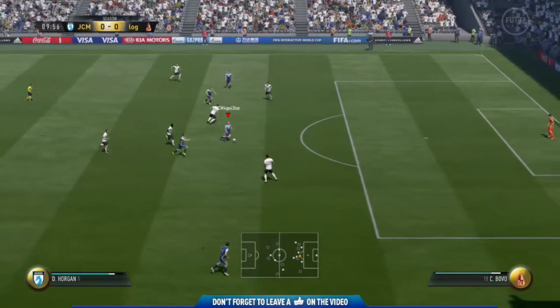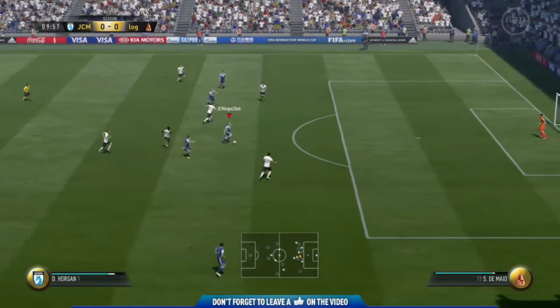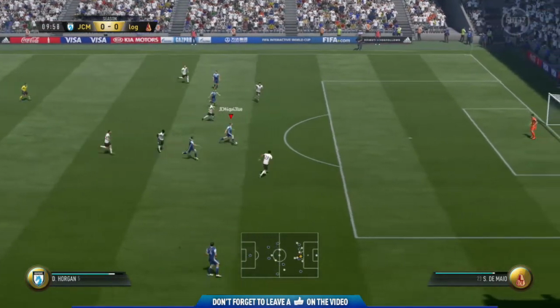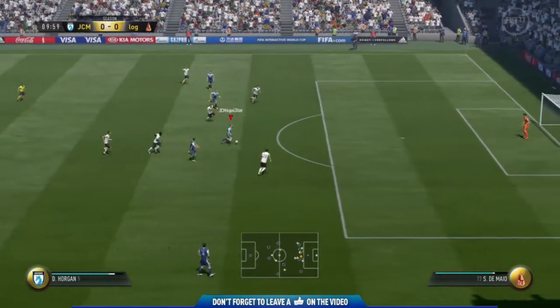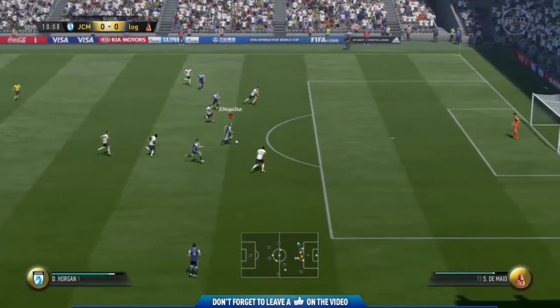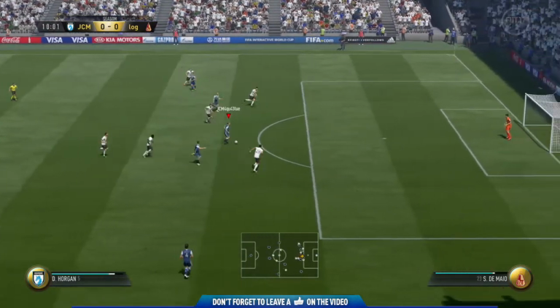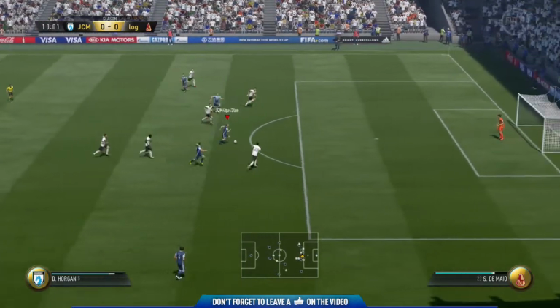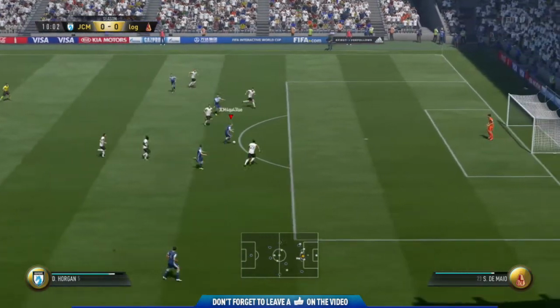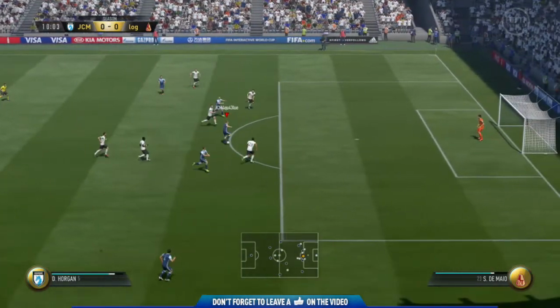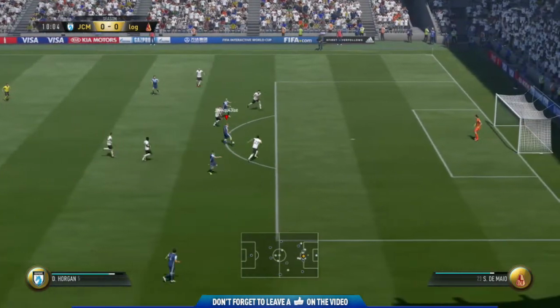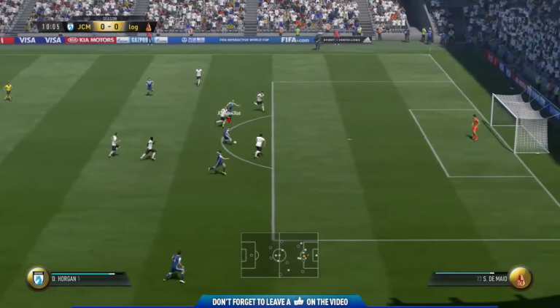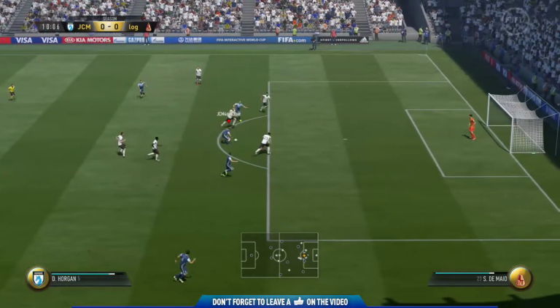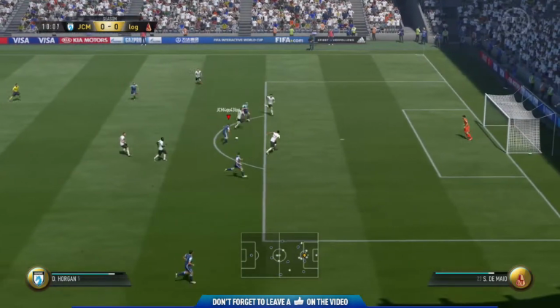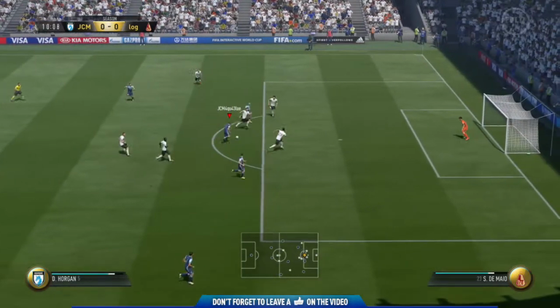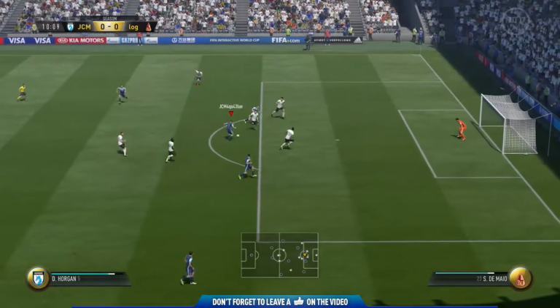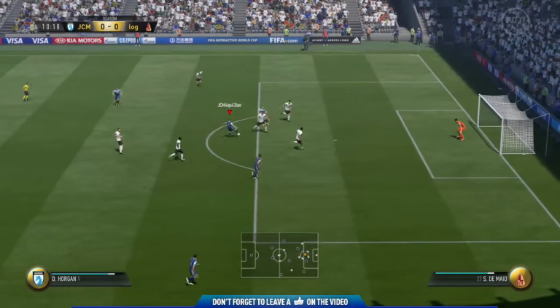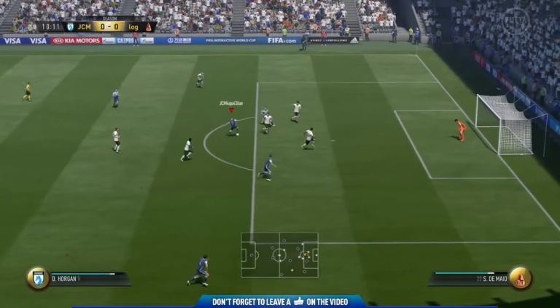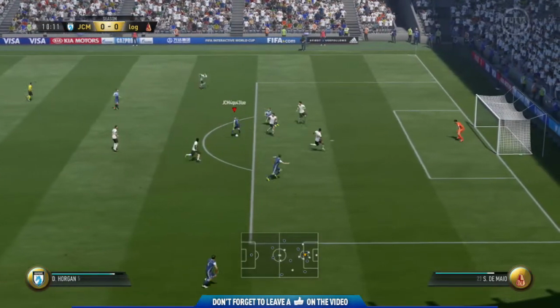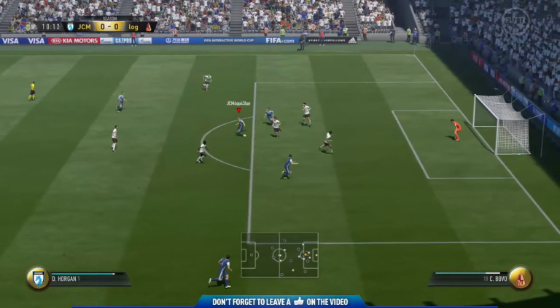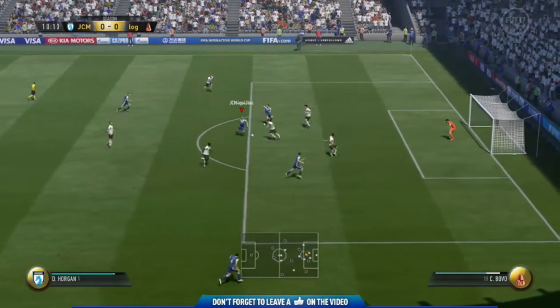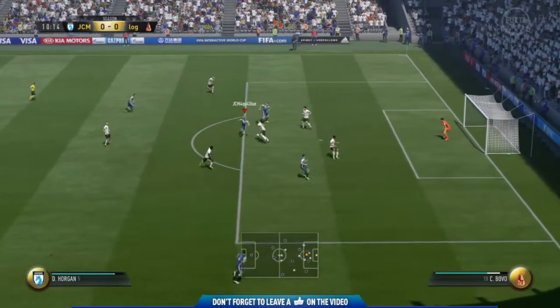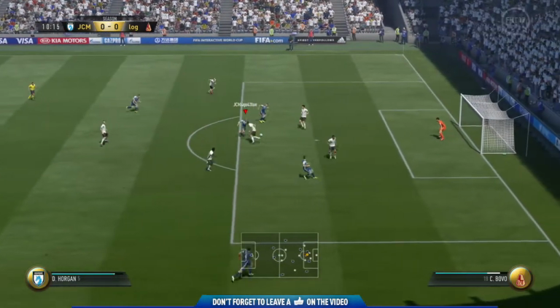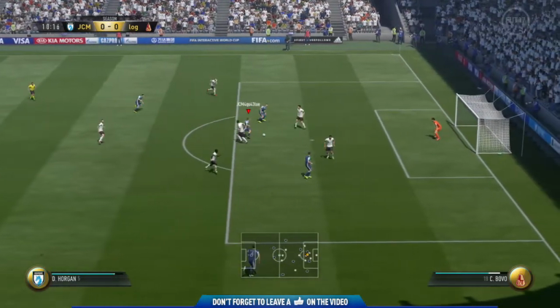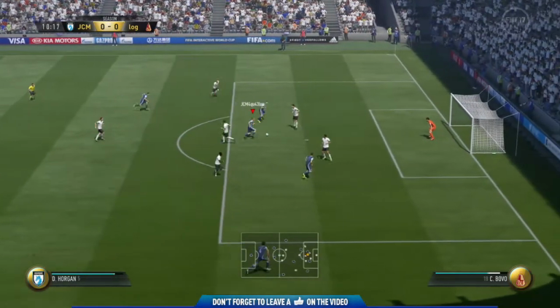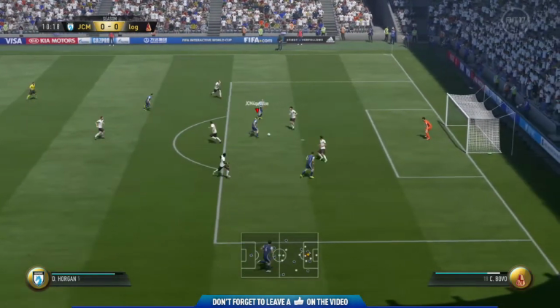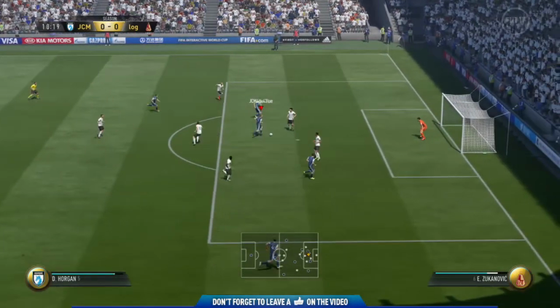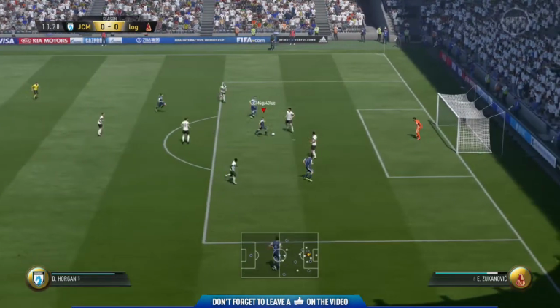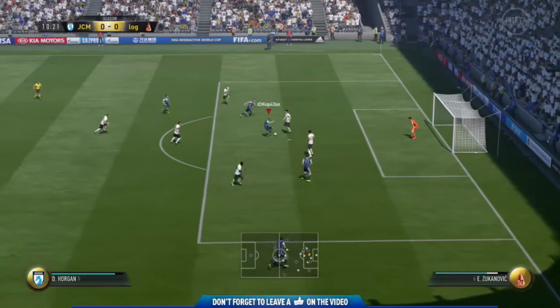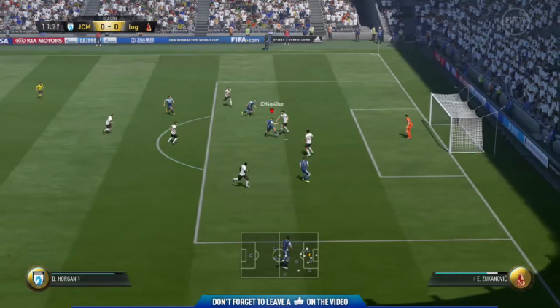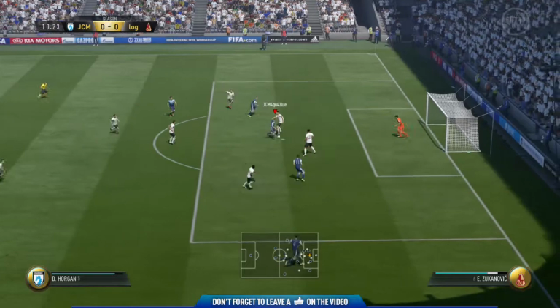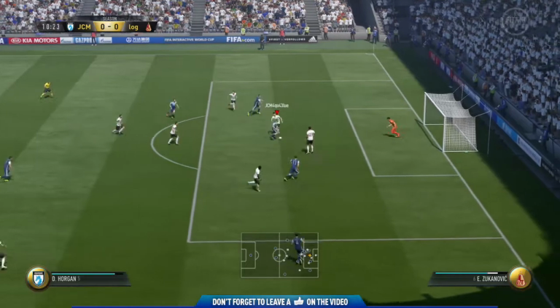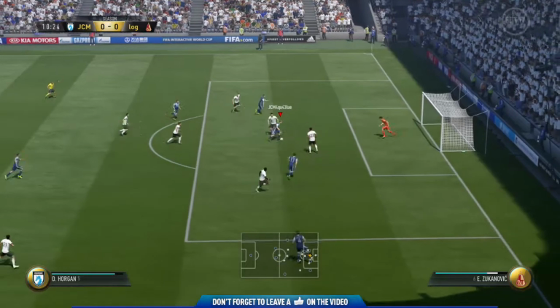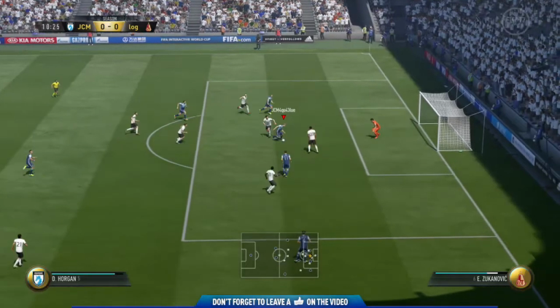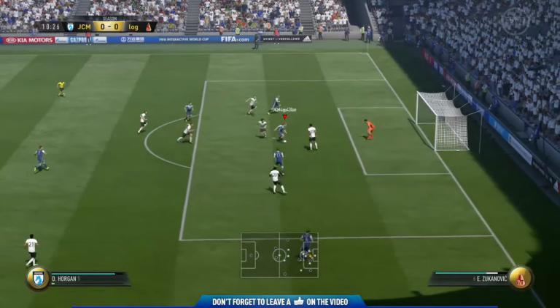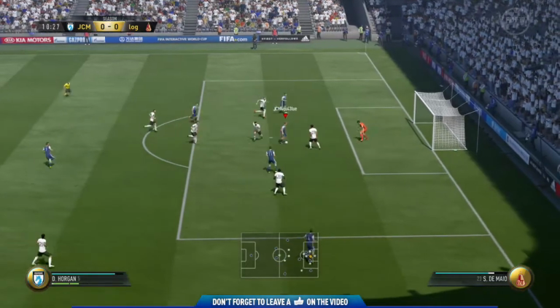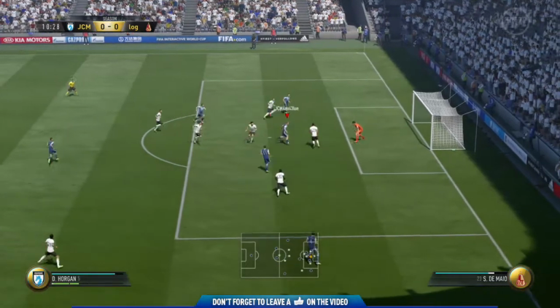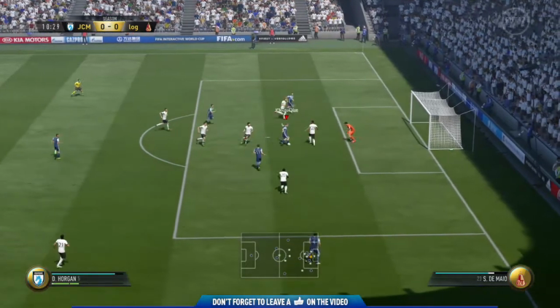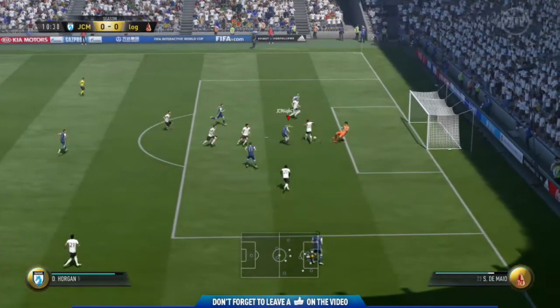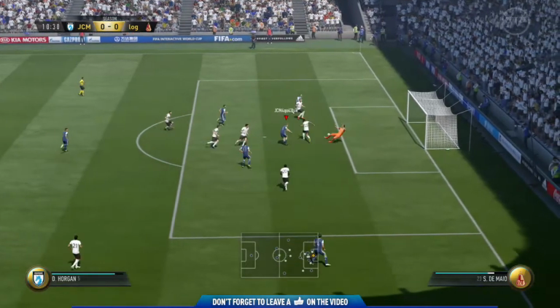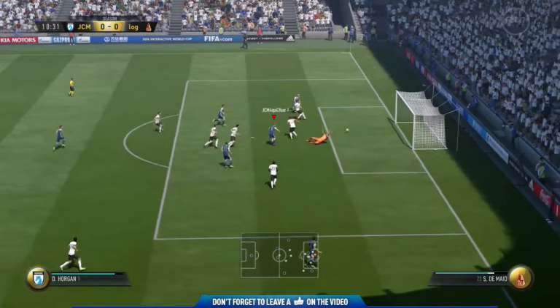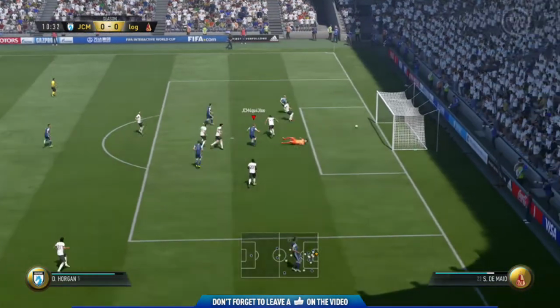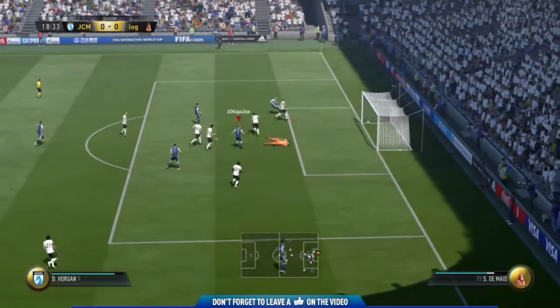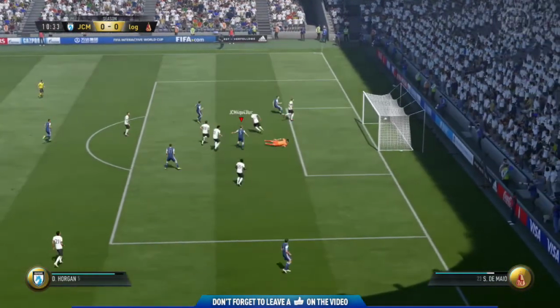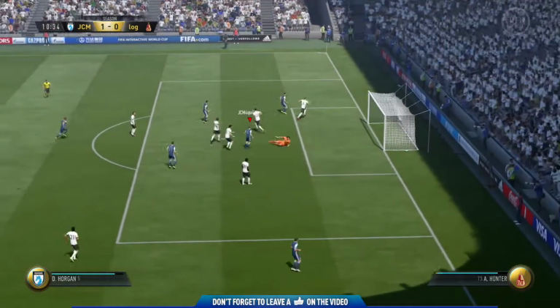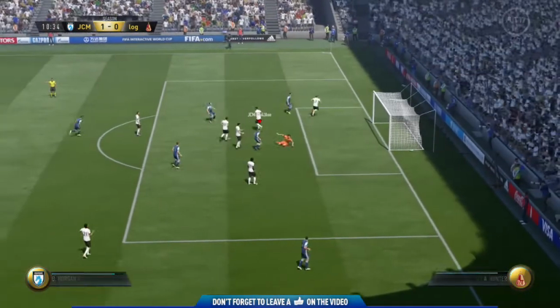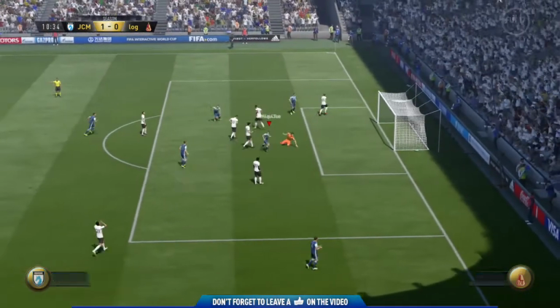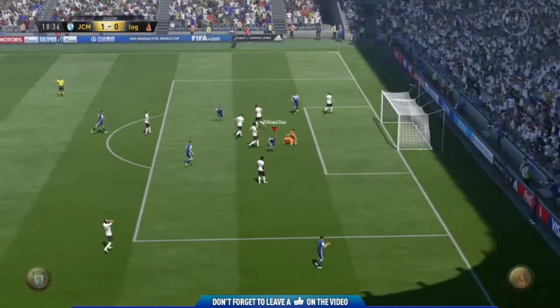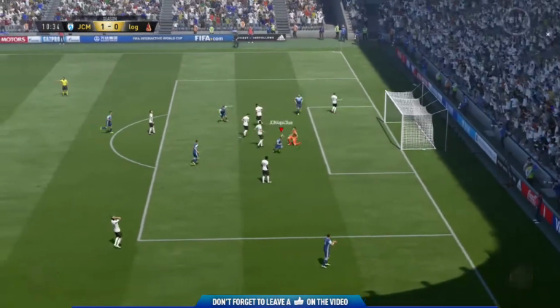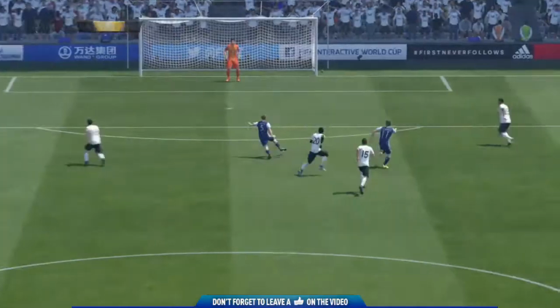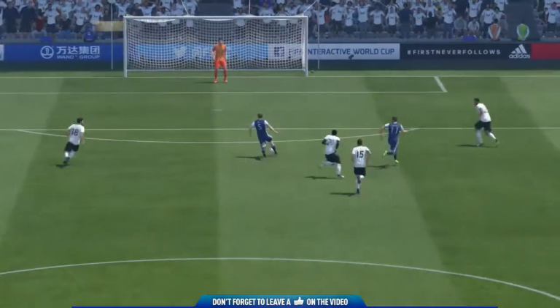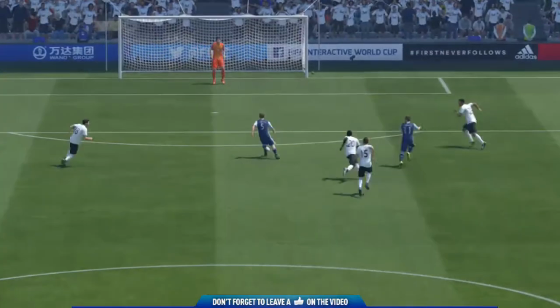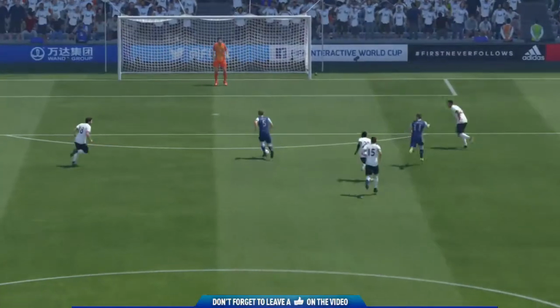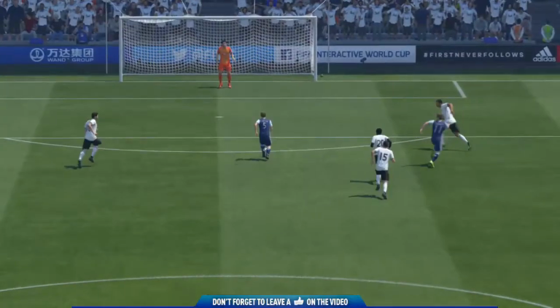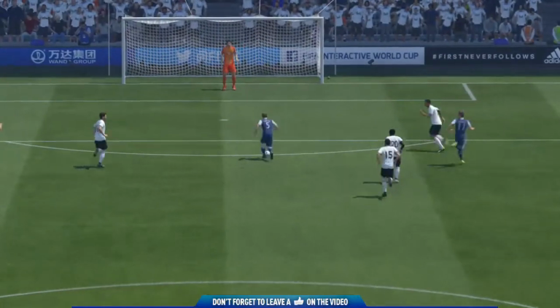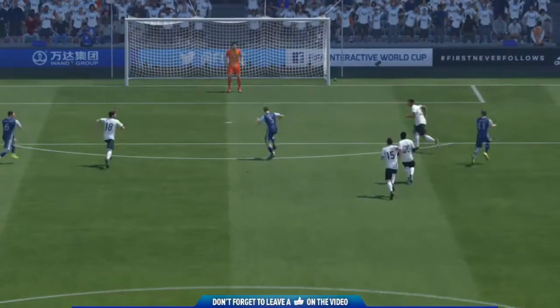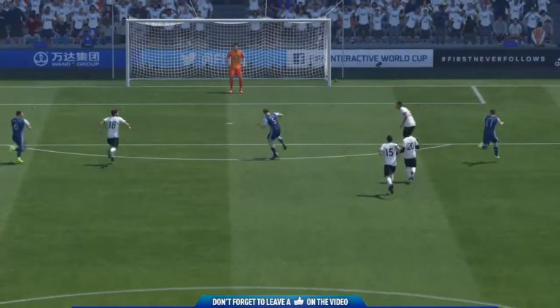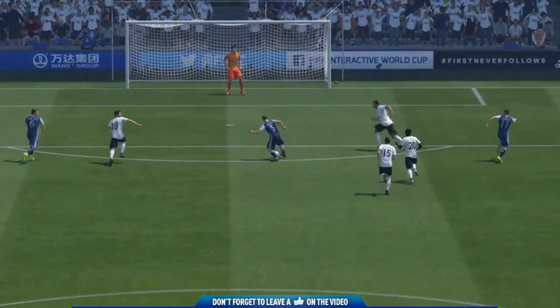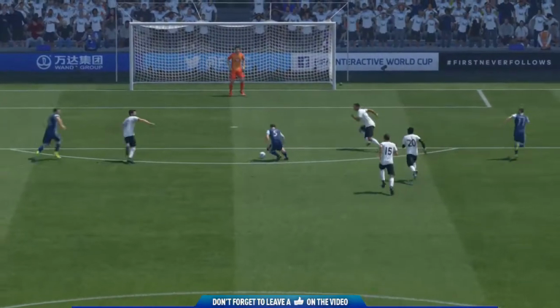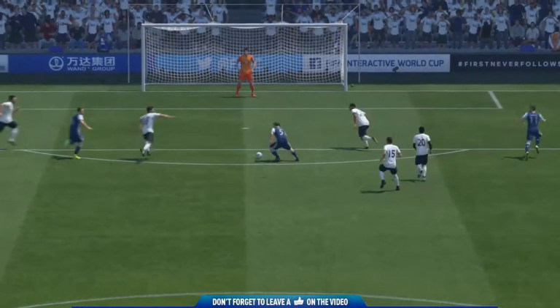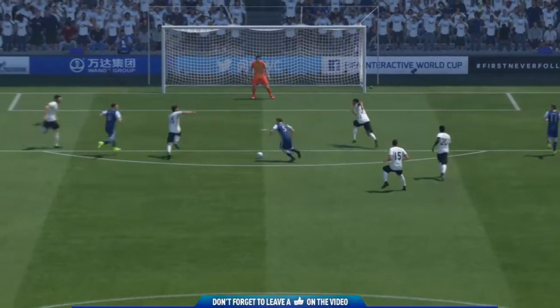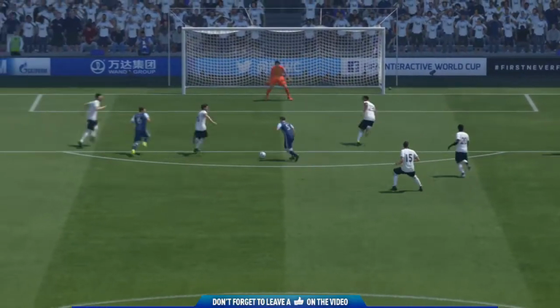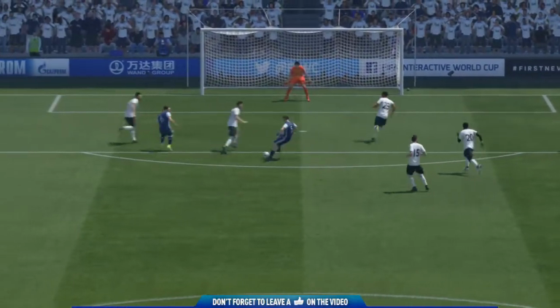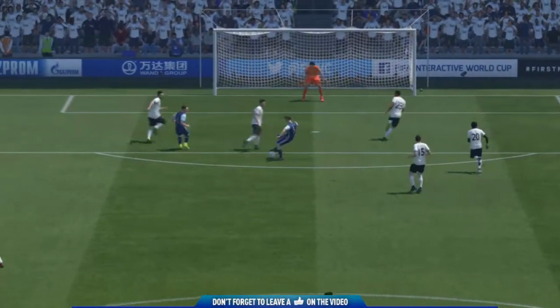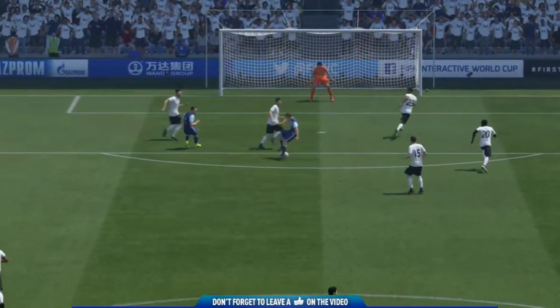As you can see, we get a really nice goal here with Horgan — a nice spin, a ball roll, into a Rabona finish. Now getting into the cons of this team.